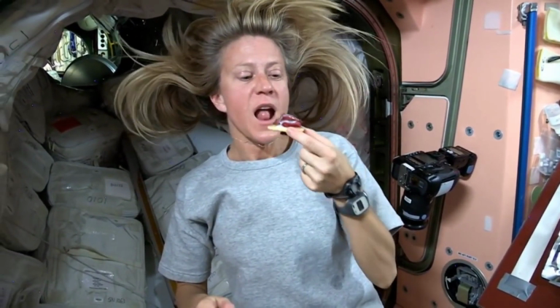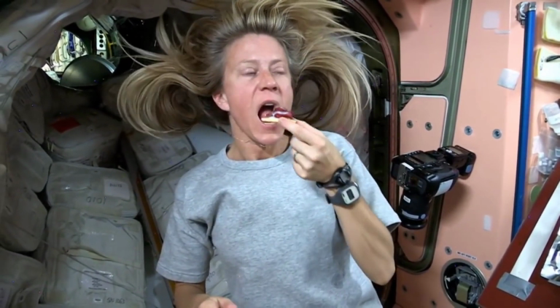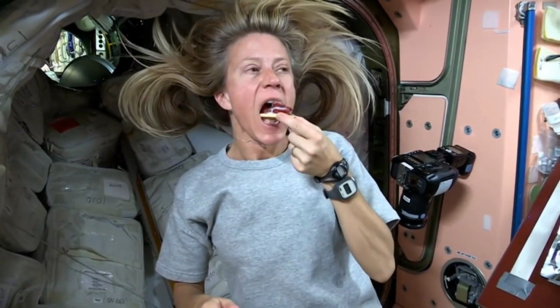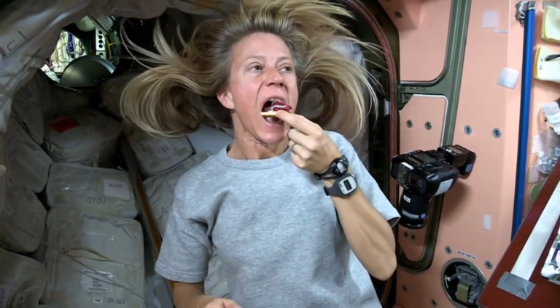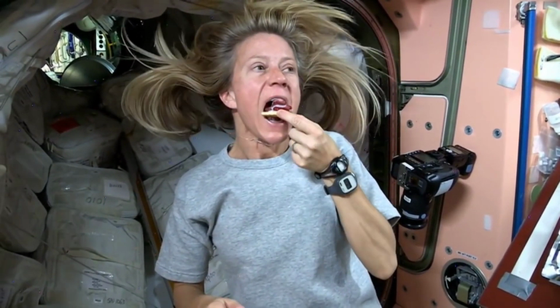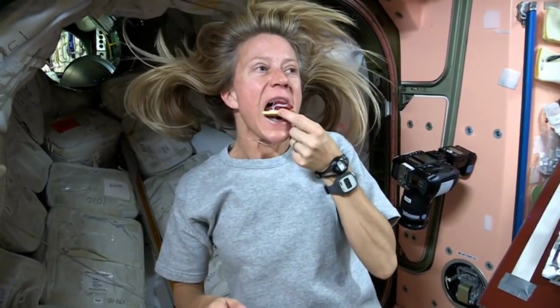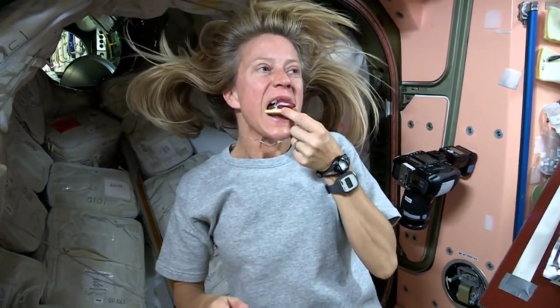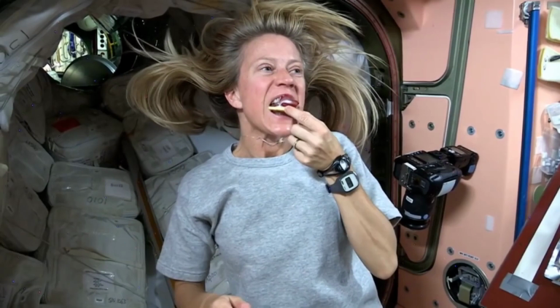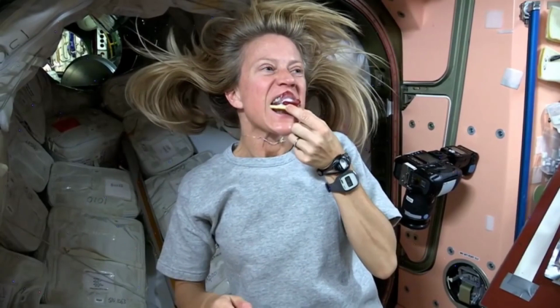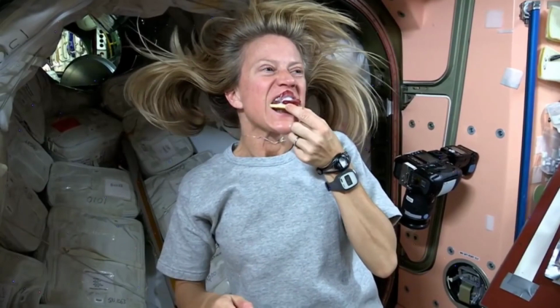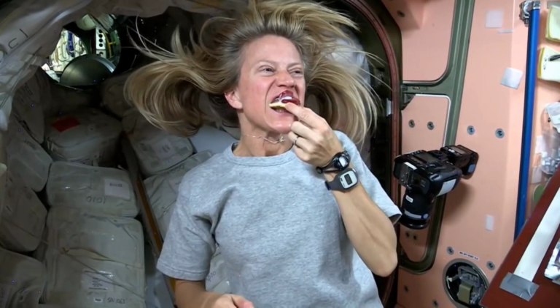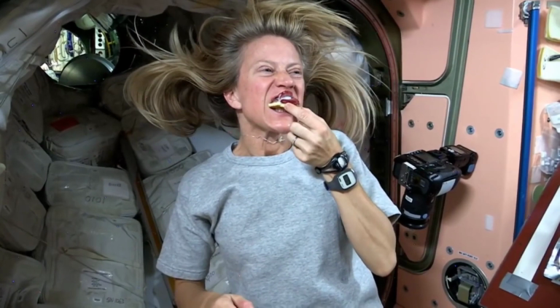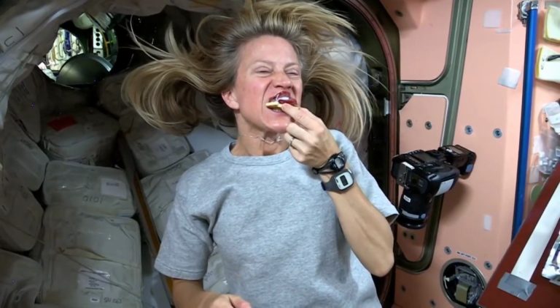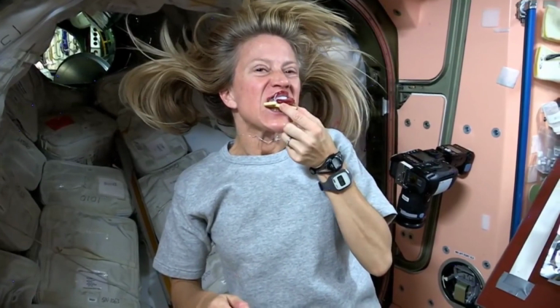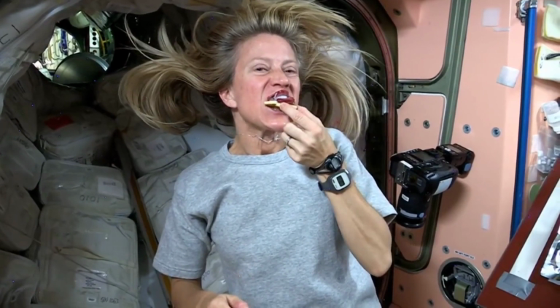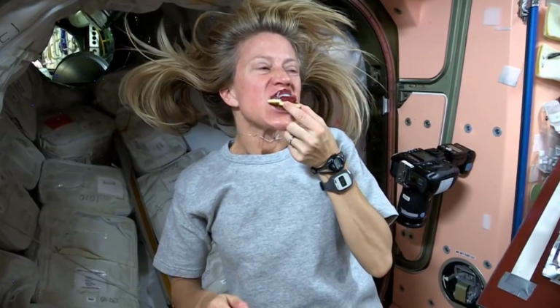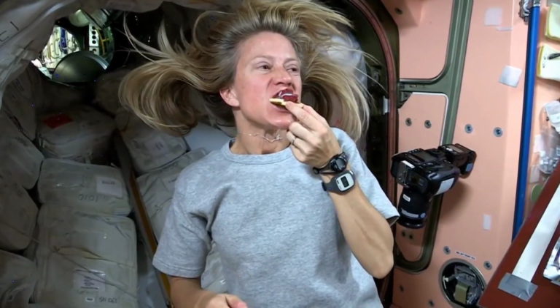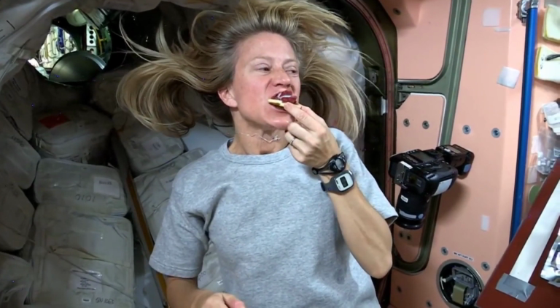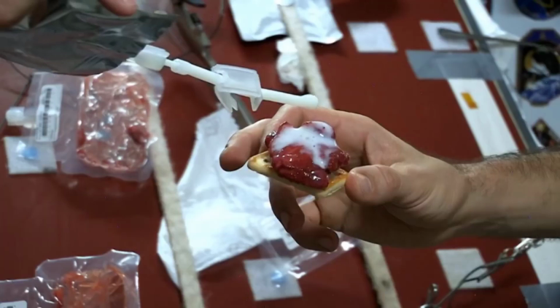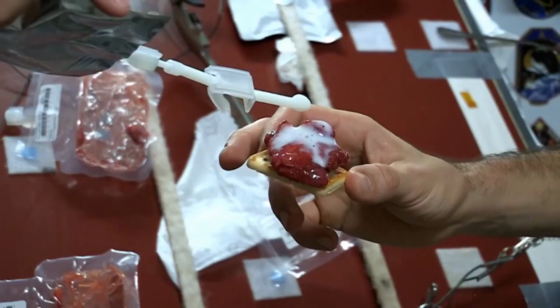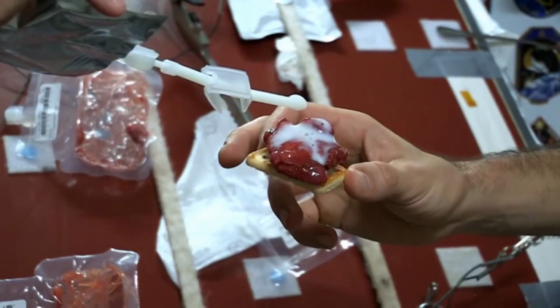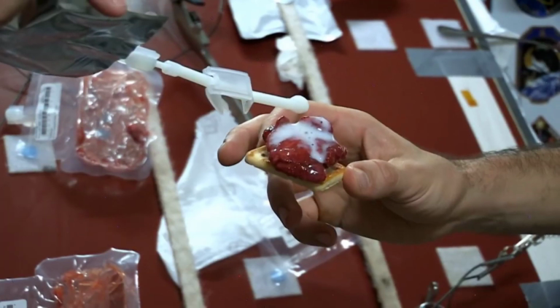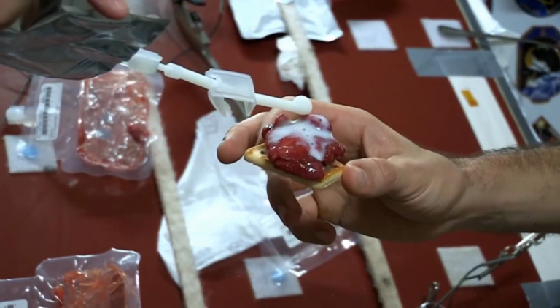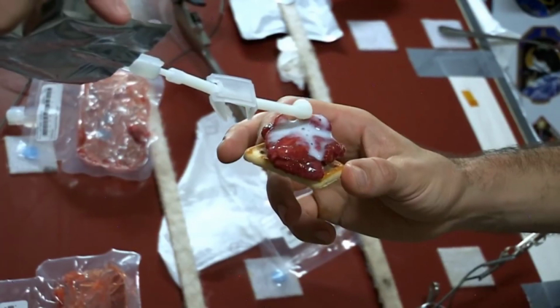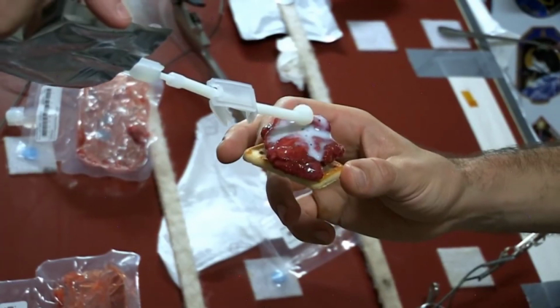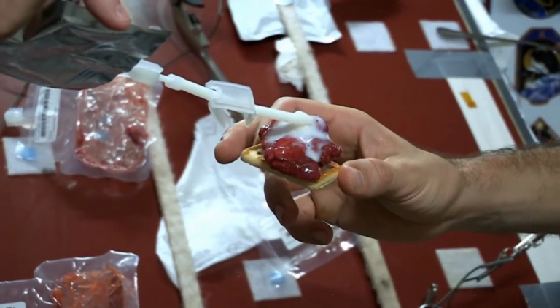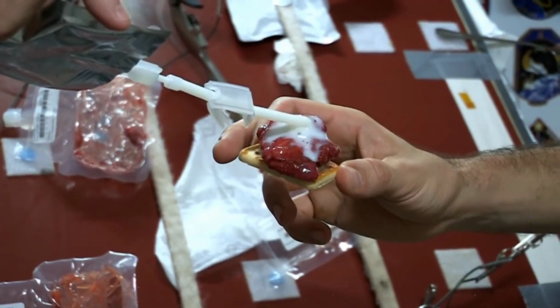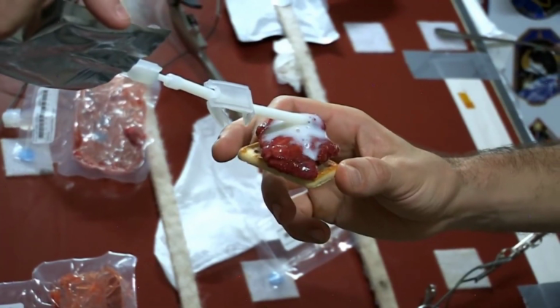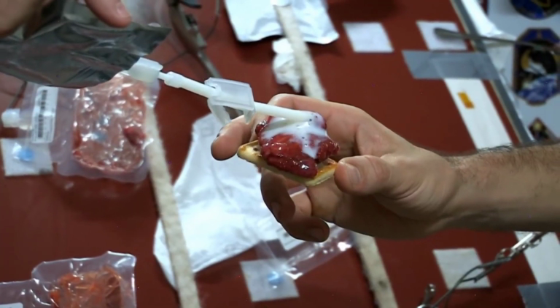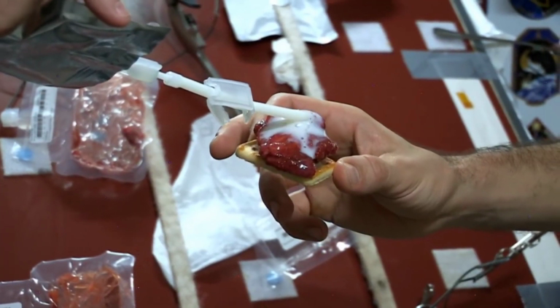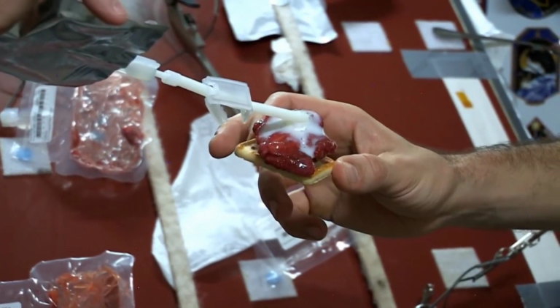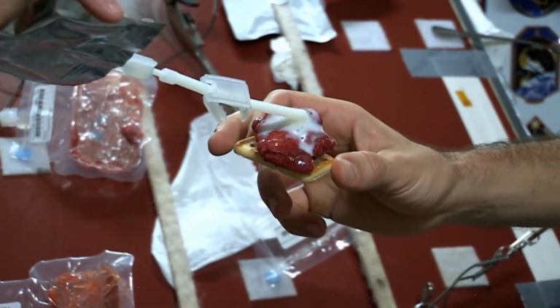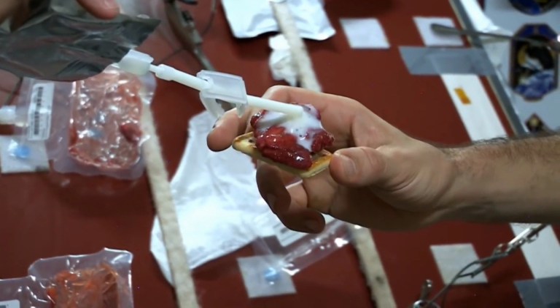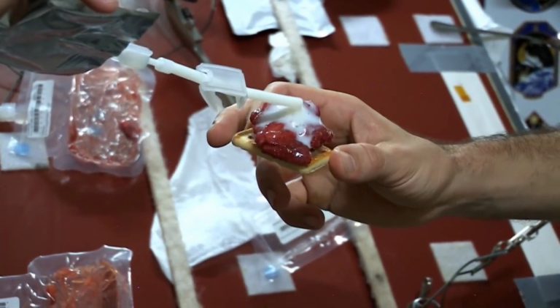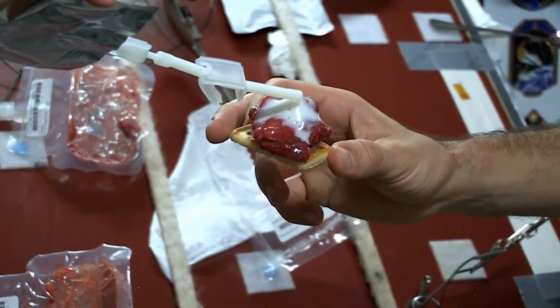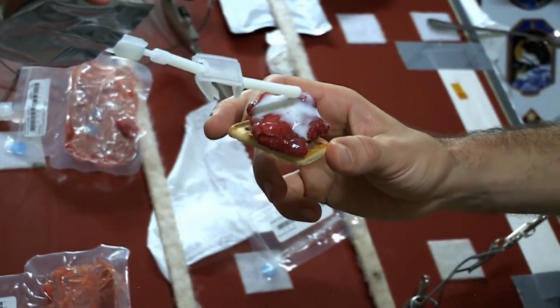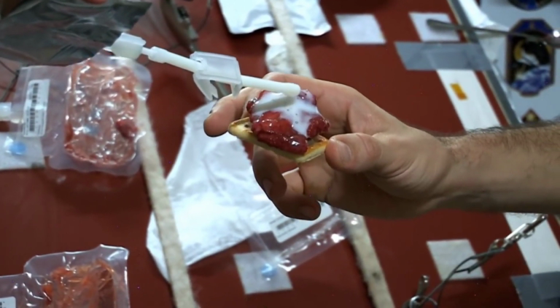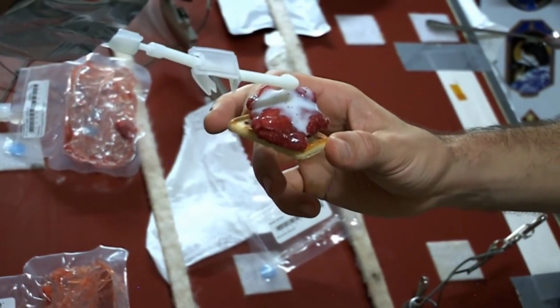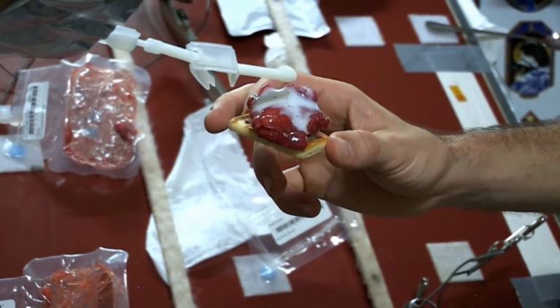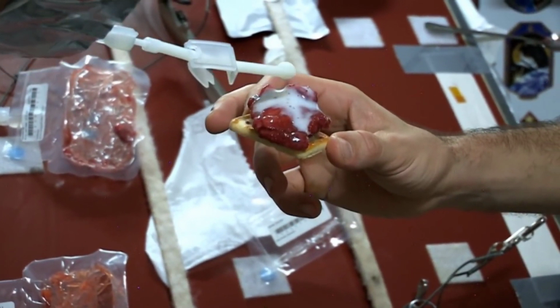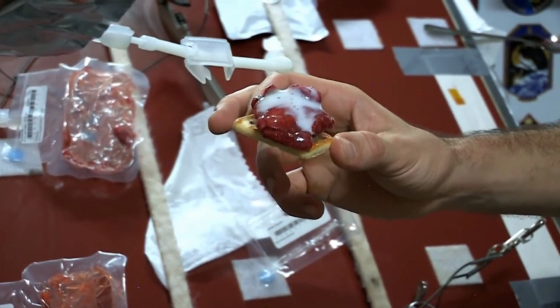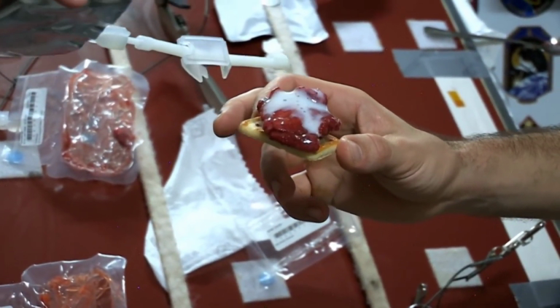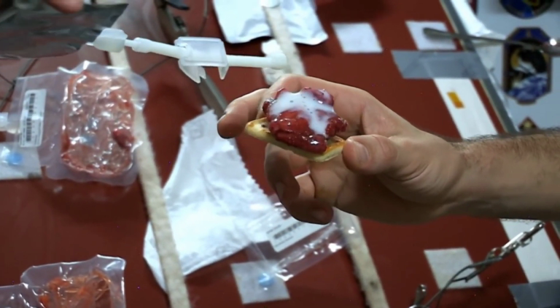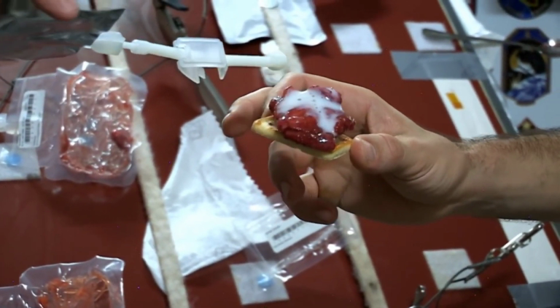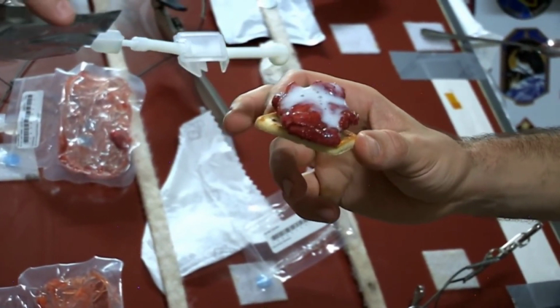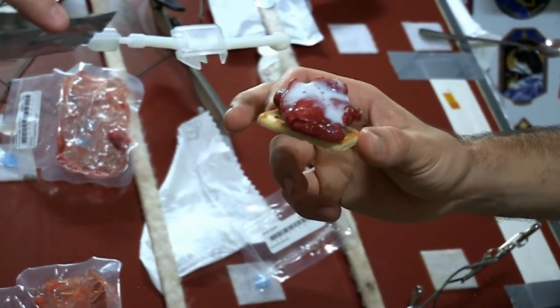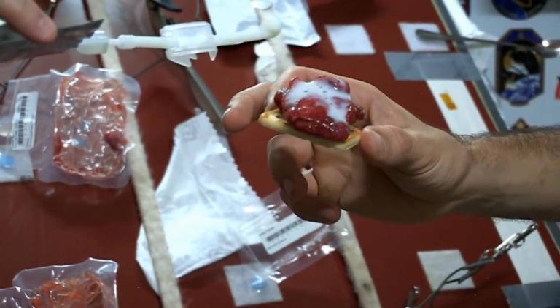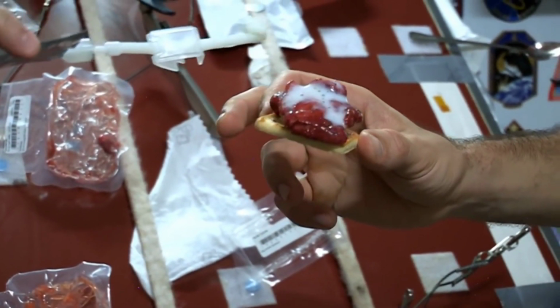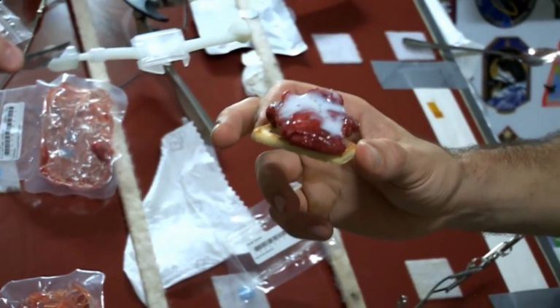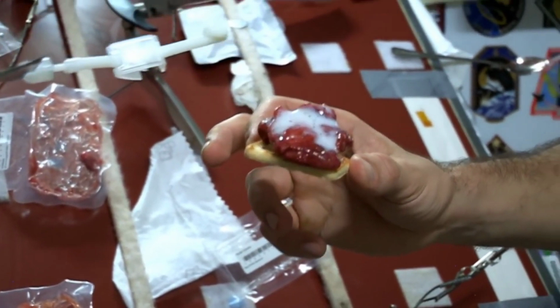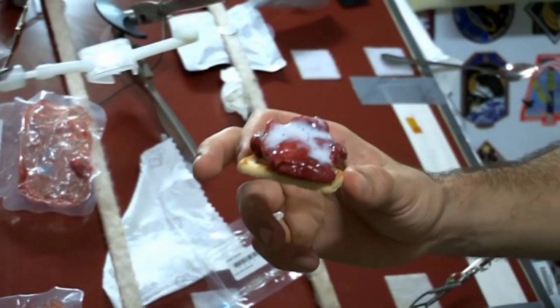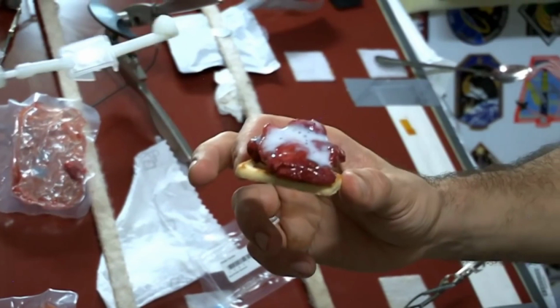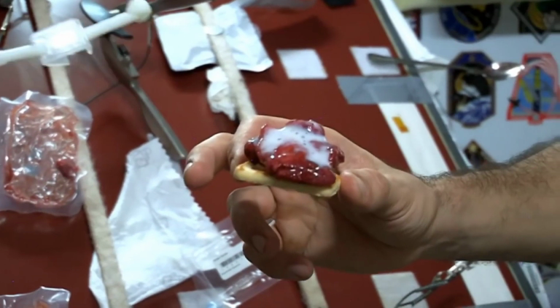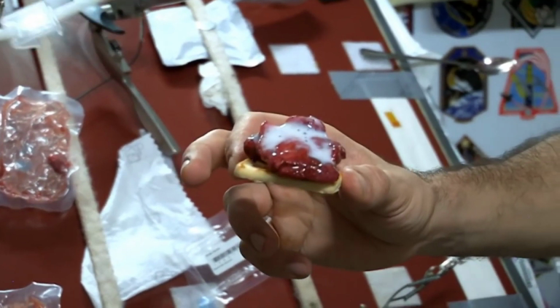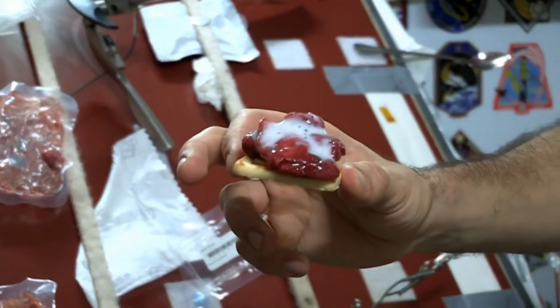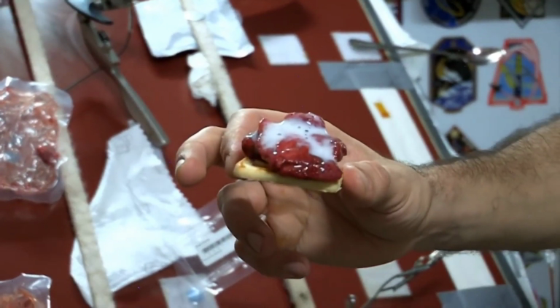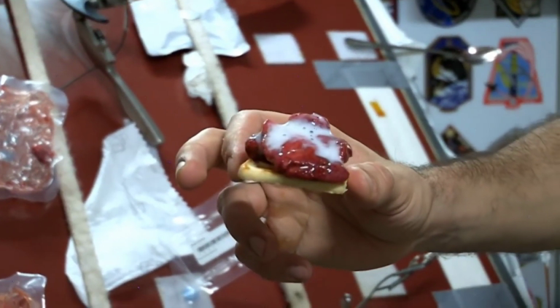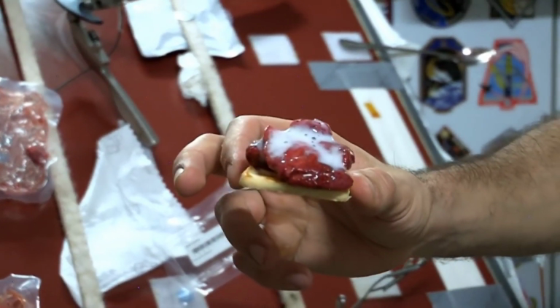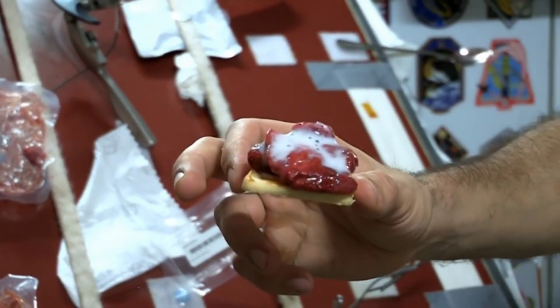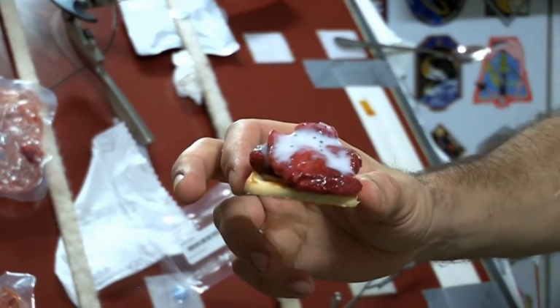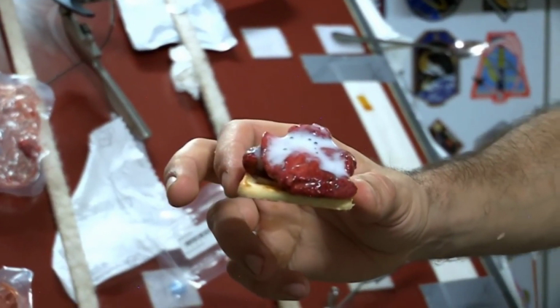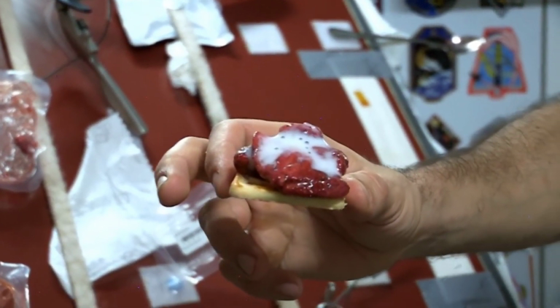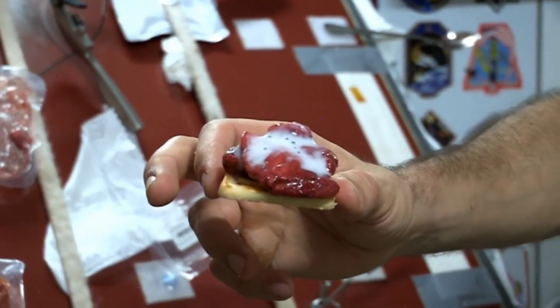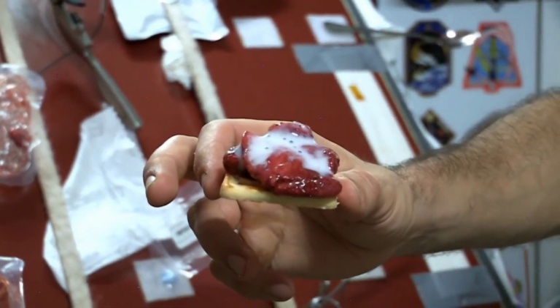And Chris, I'm going to make one for you right here. And here is your strawberry shortcake. Ready for you, Chris.